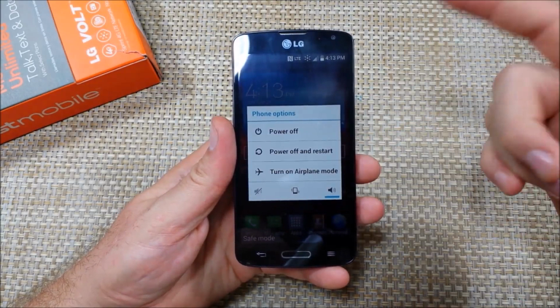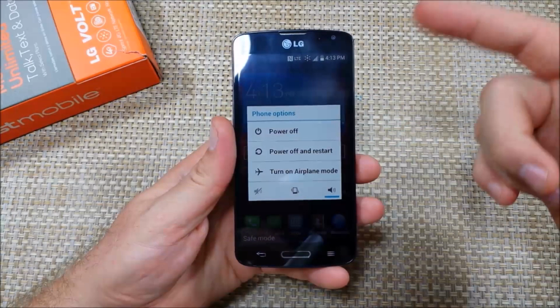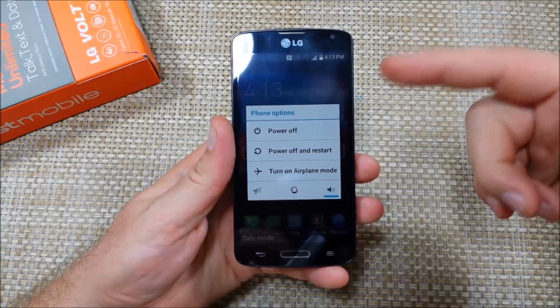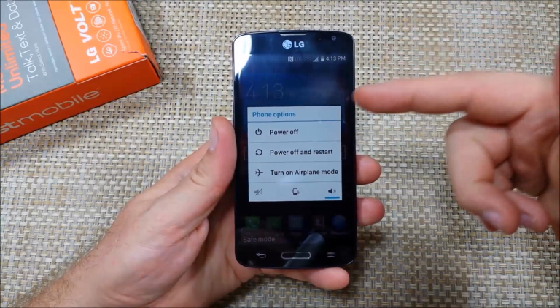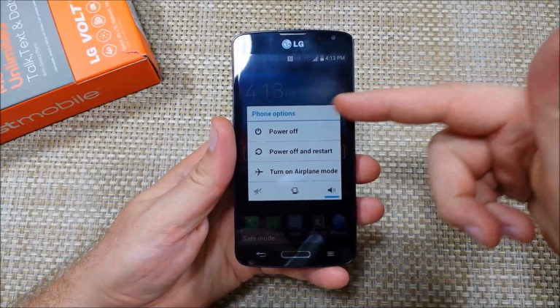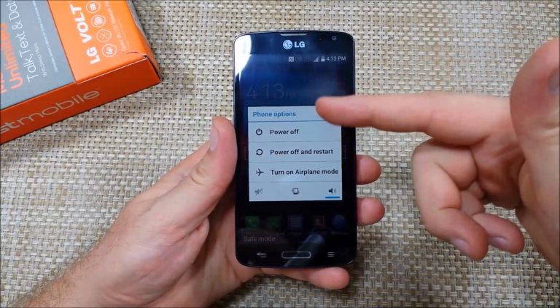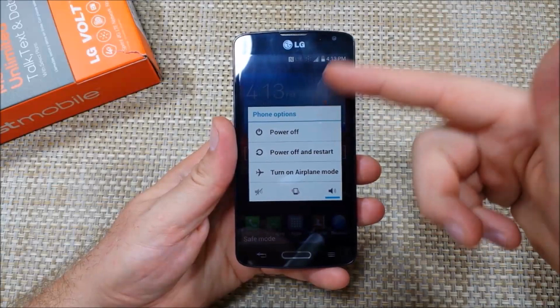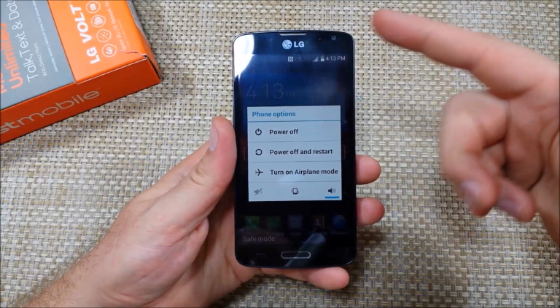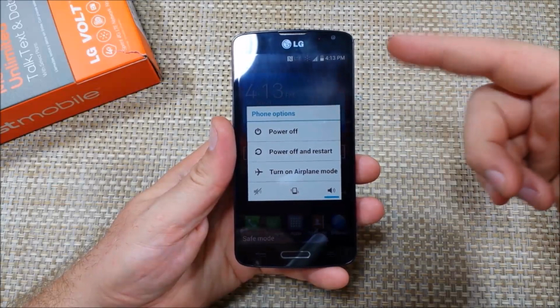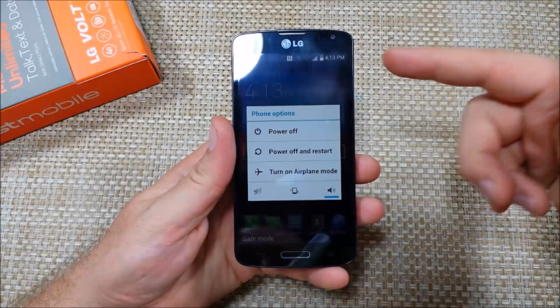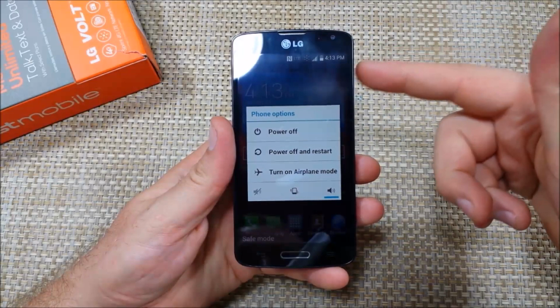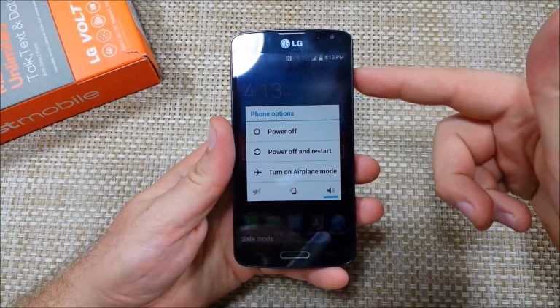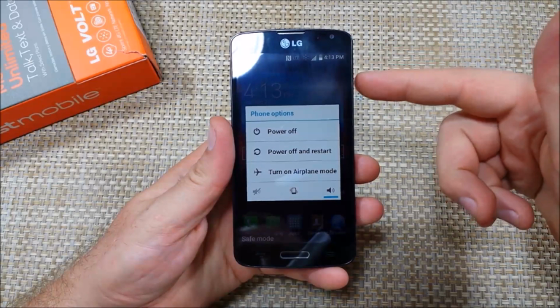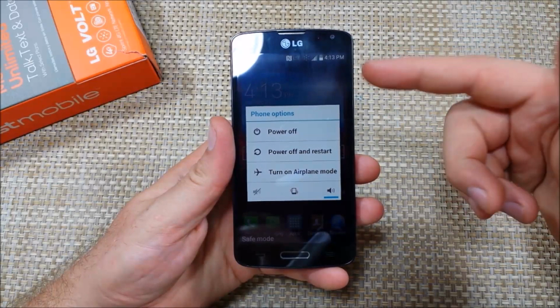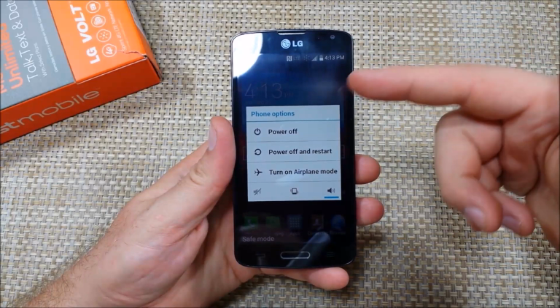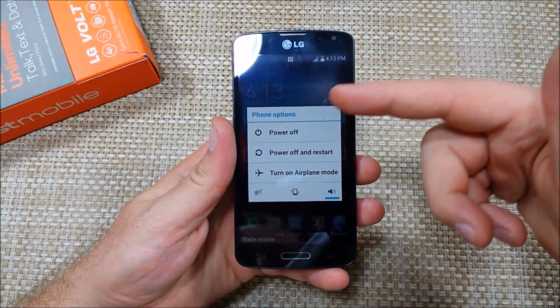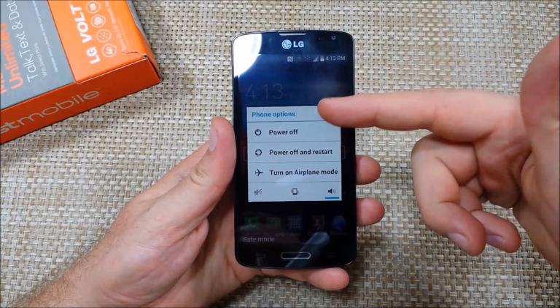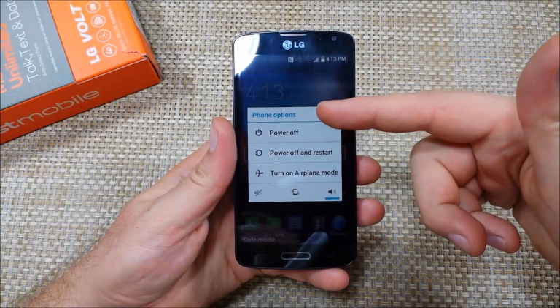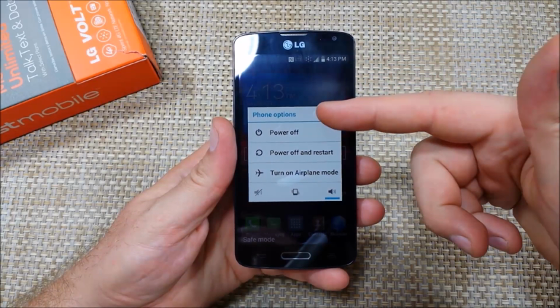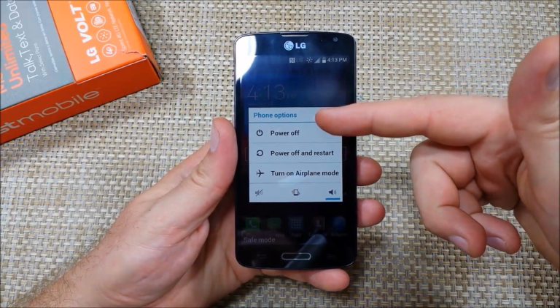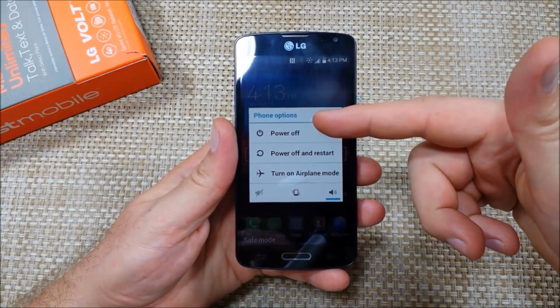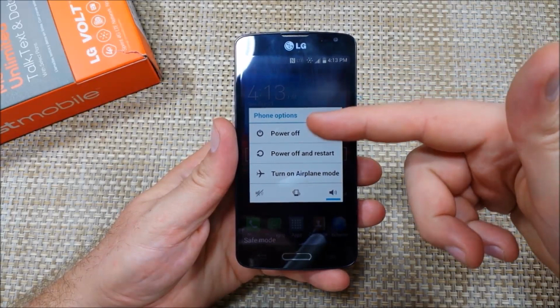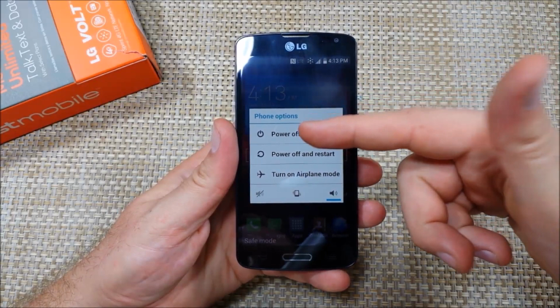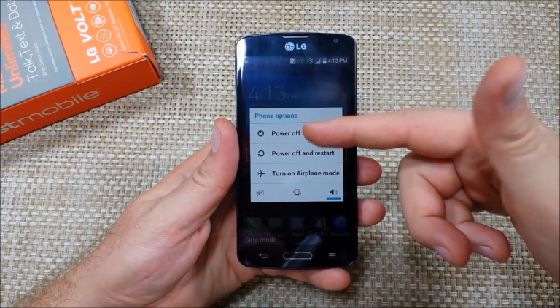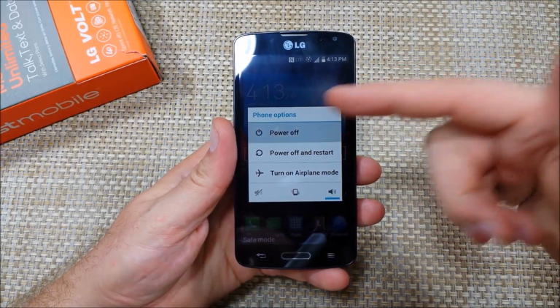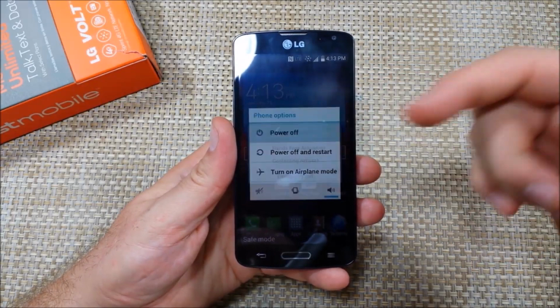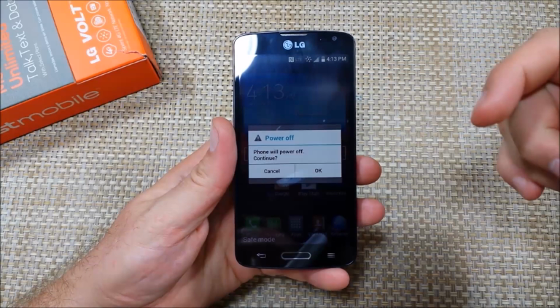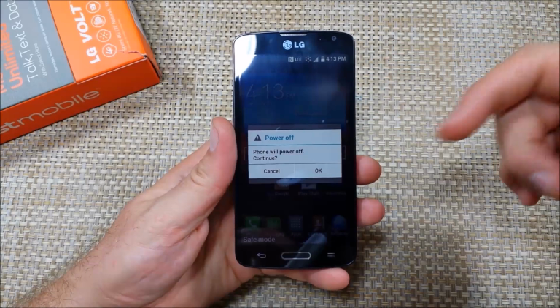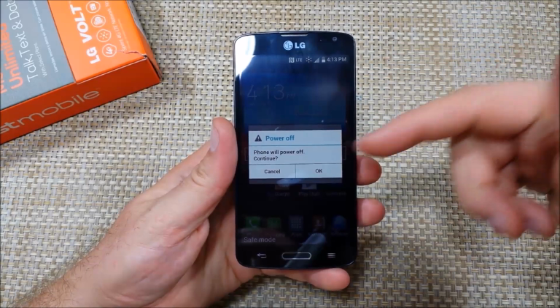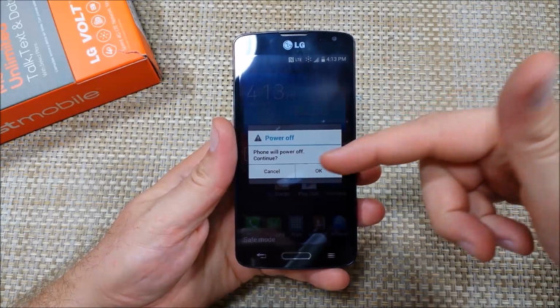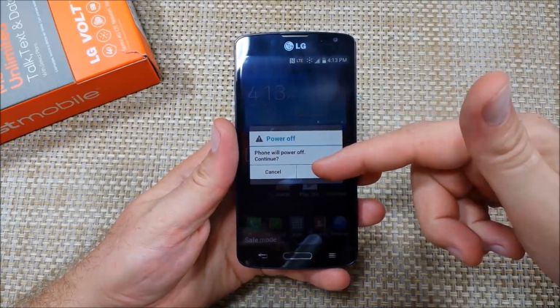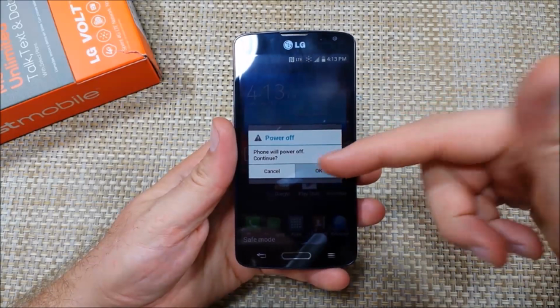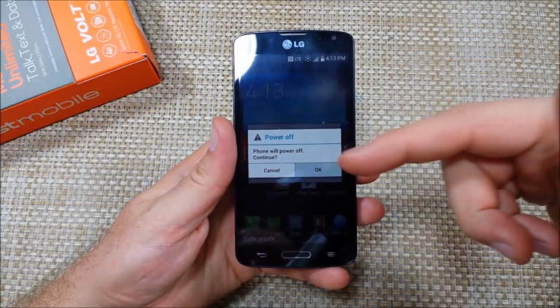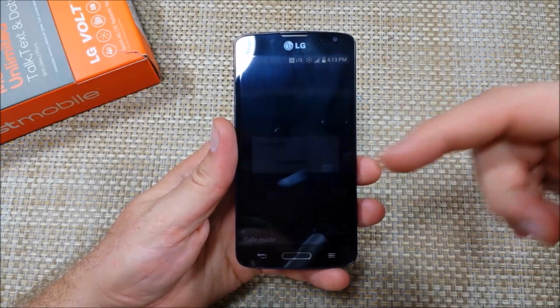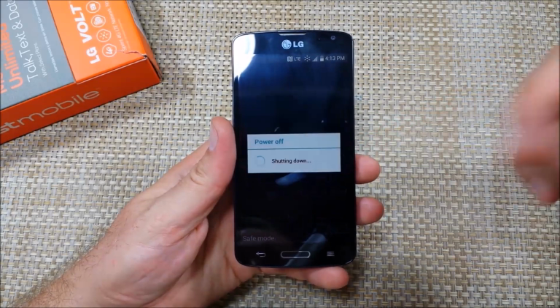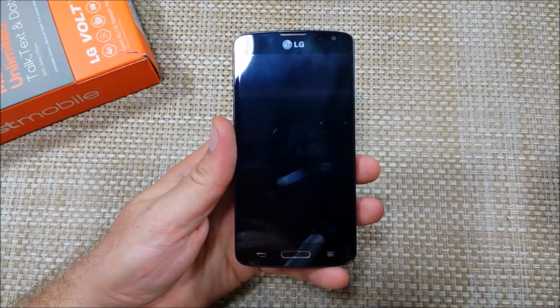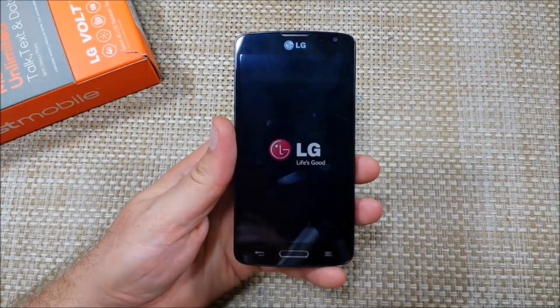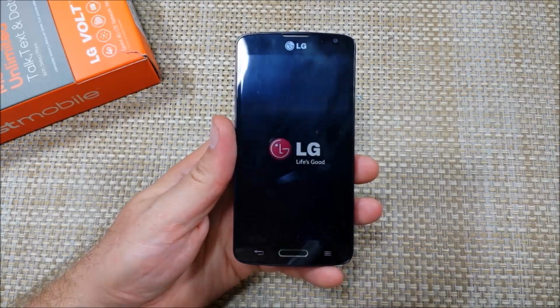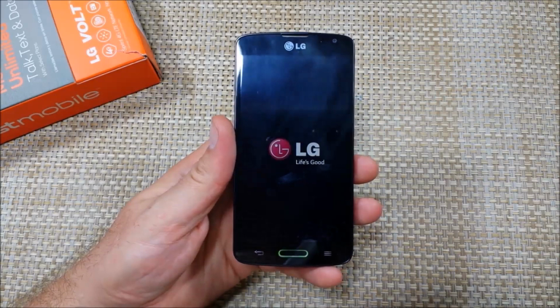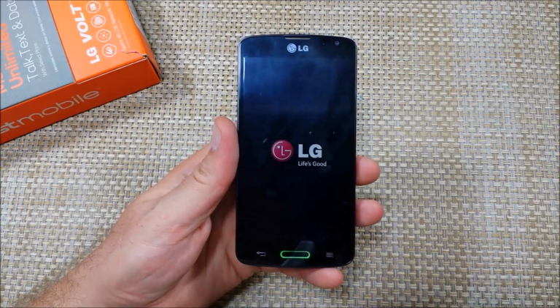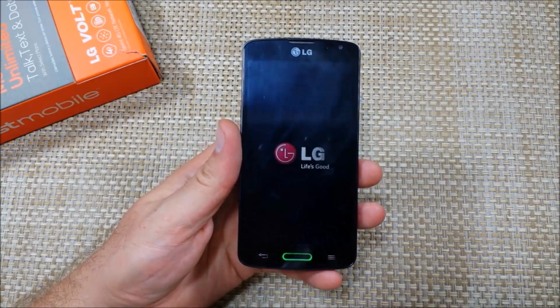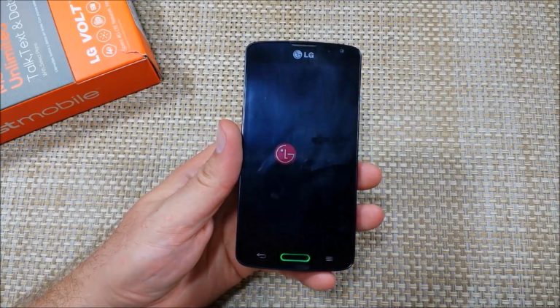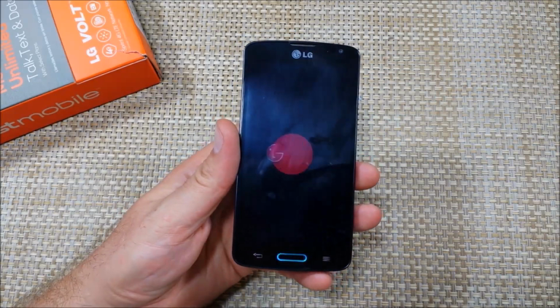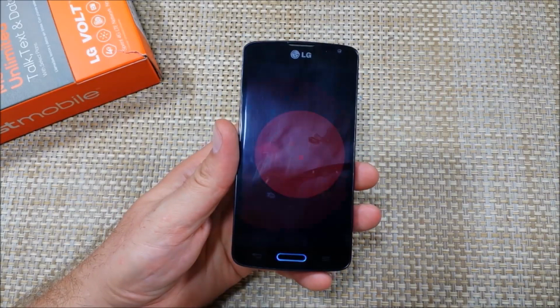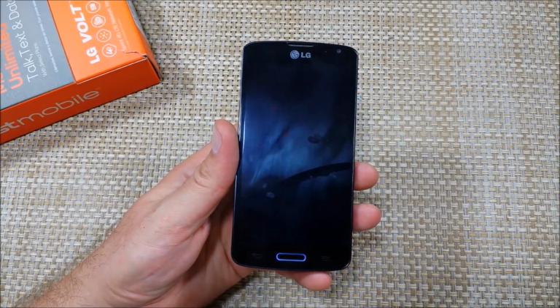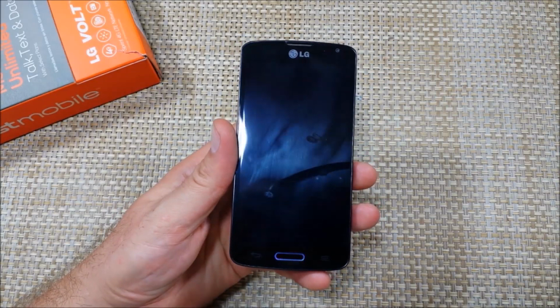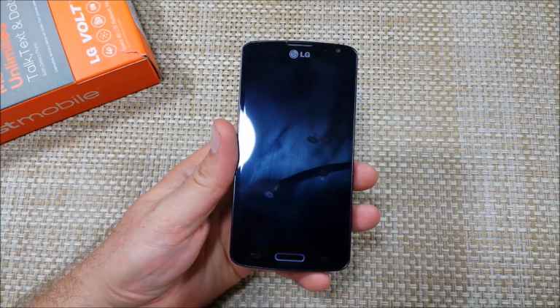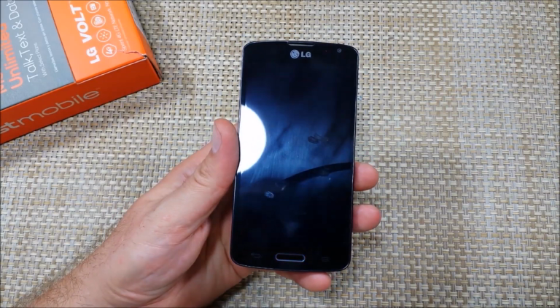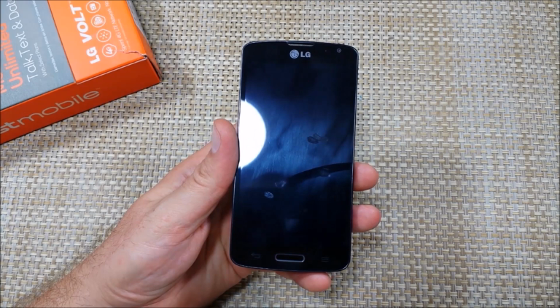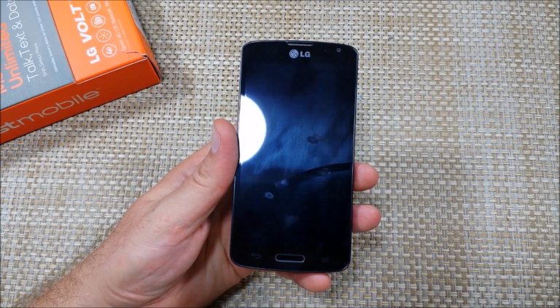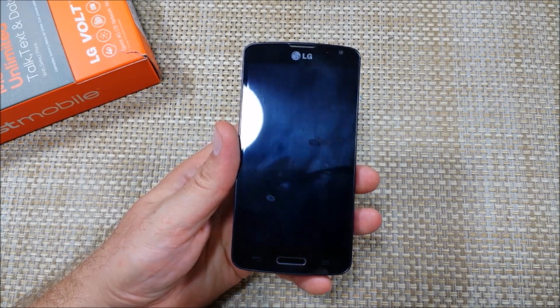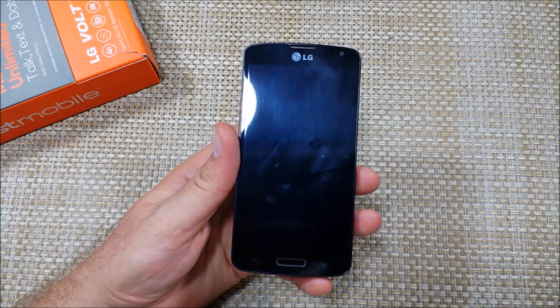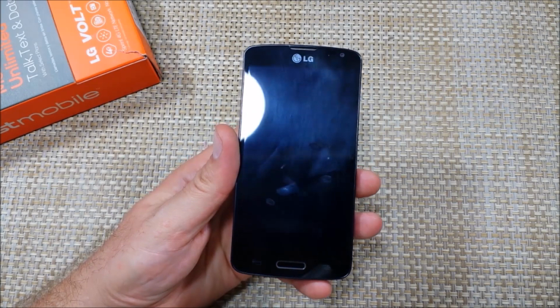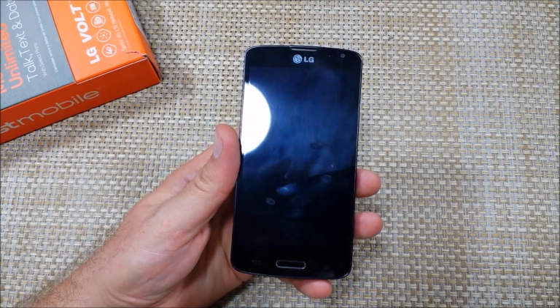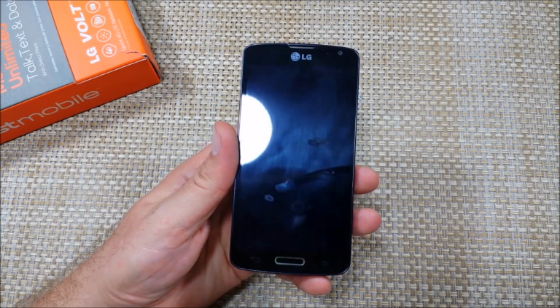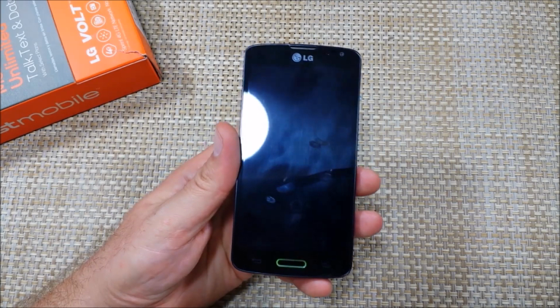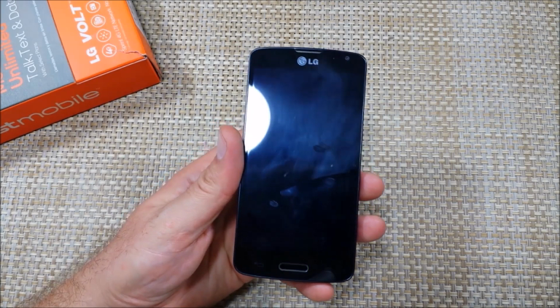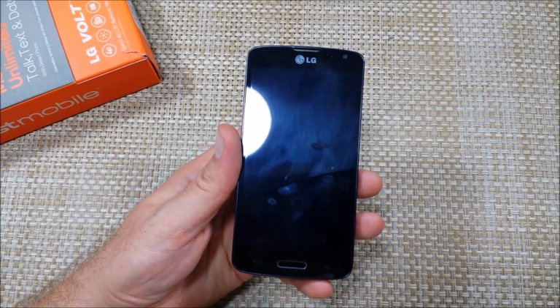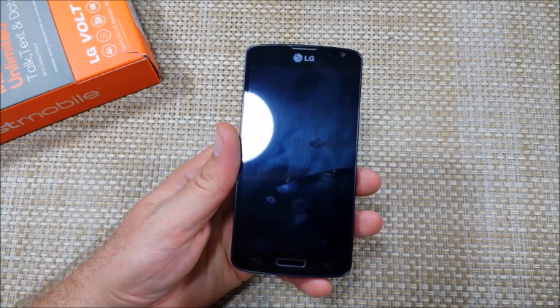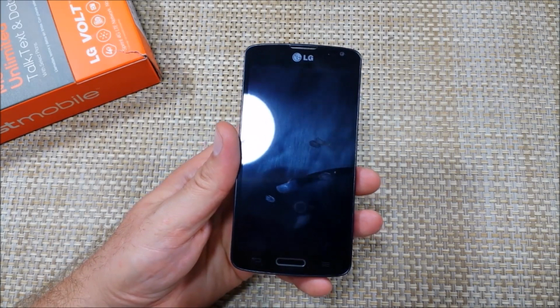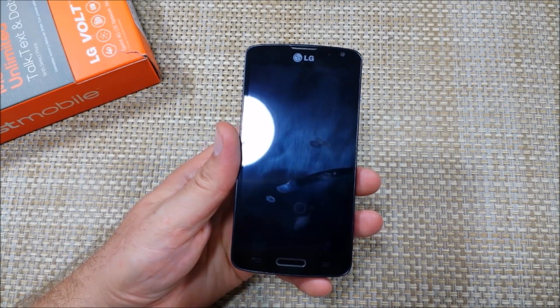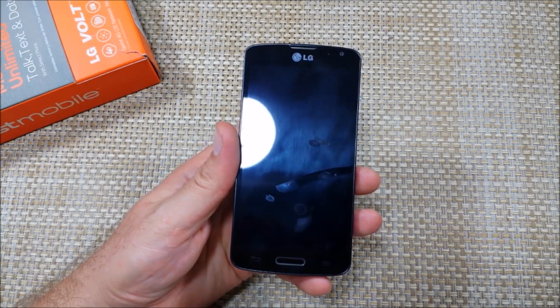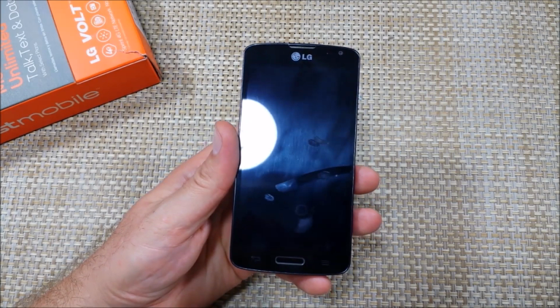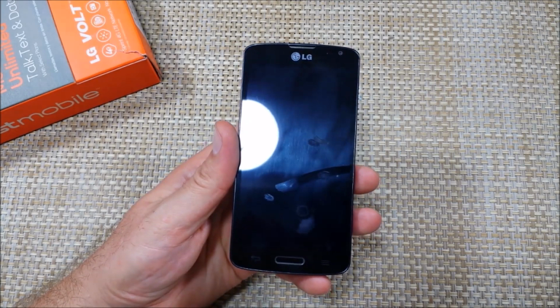To get out of safe mode, all you do is press and hold the power key and select 'power off.' That'll get it out of safe mode. Hope this helped — thanks for watching.